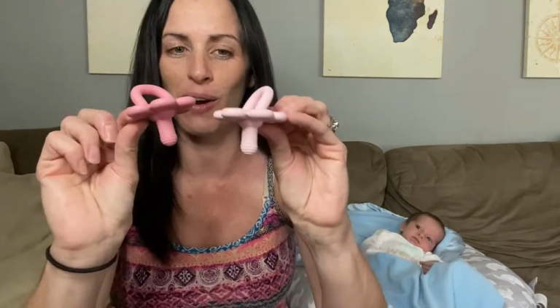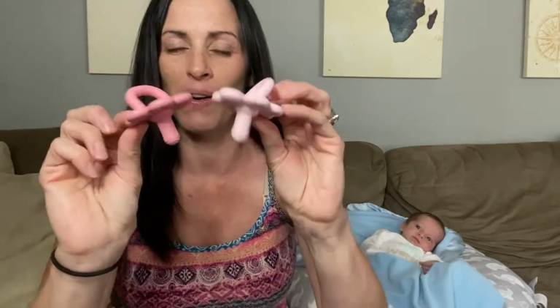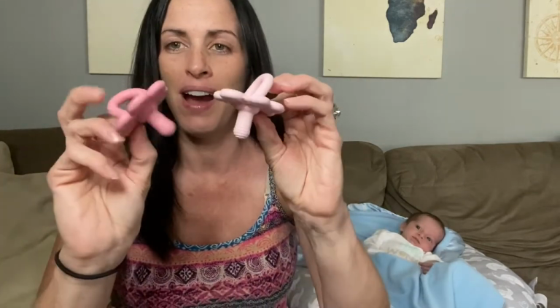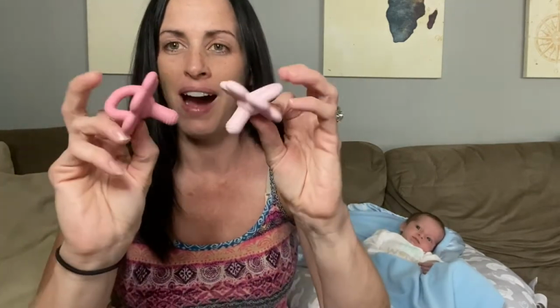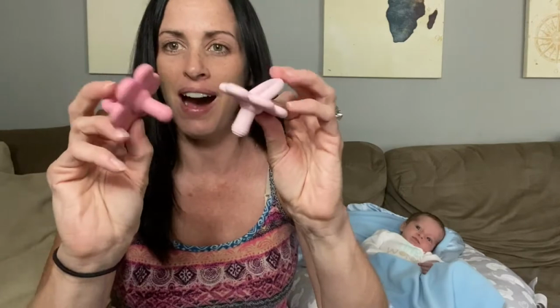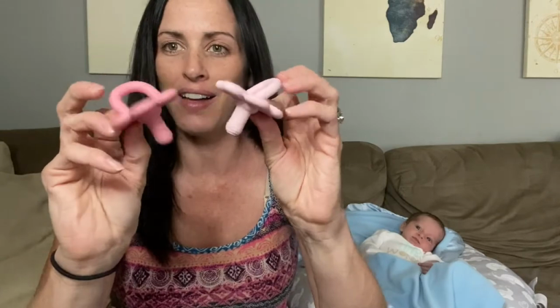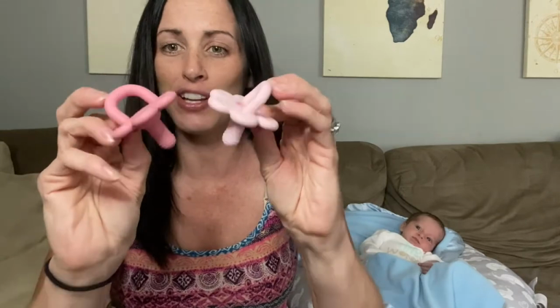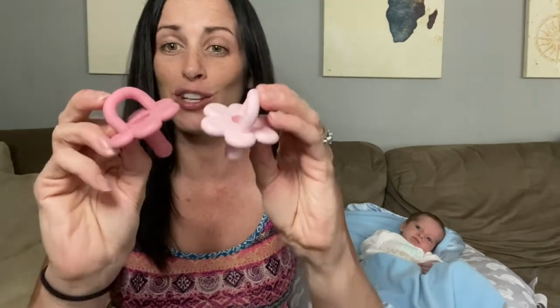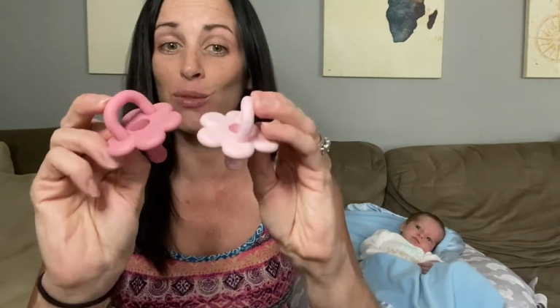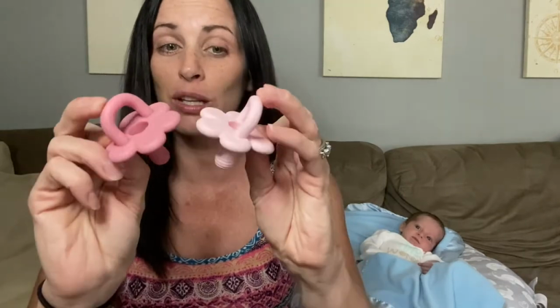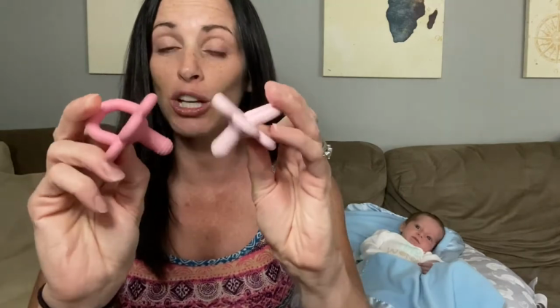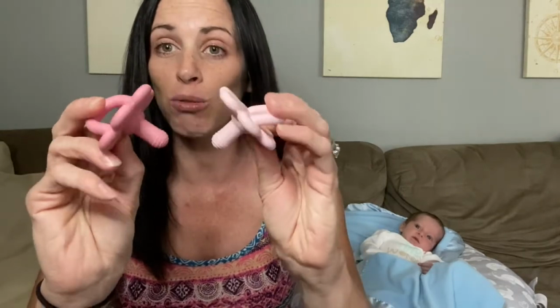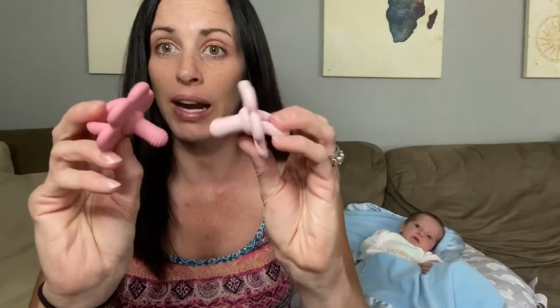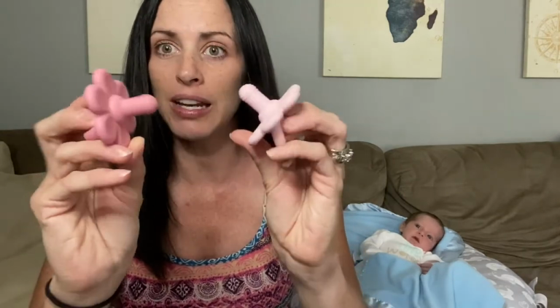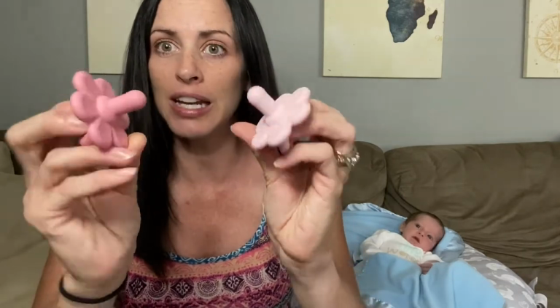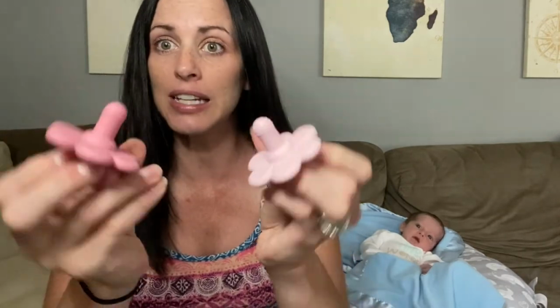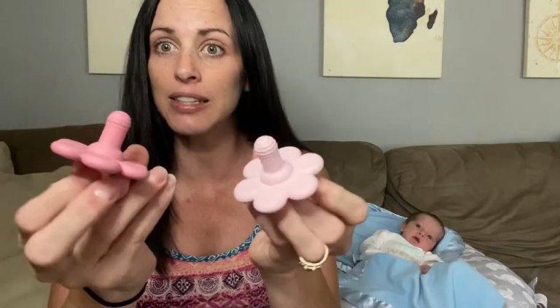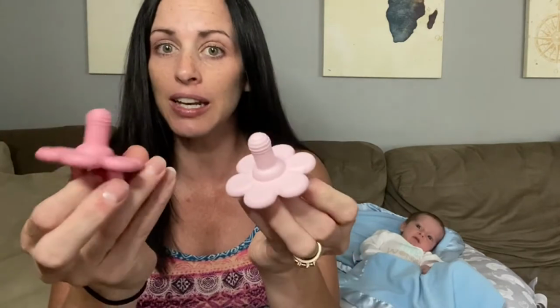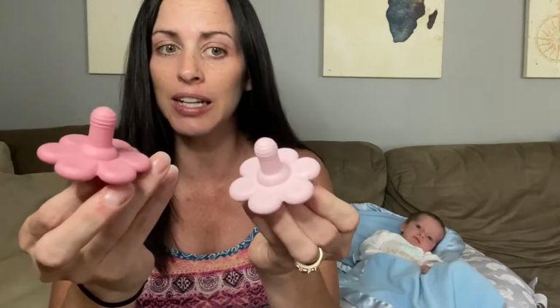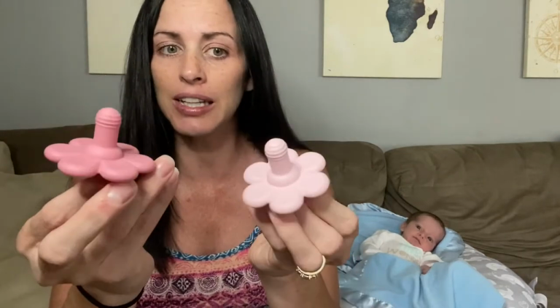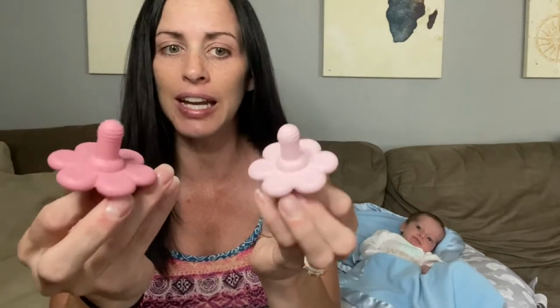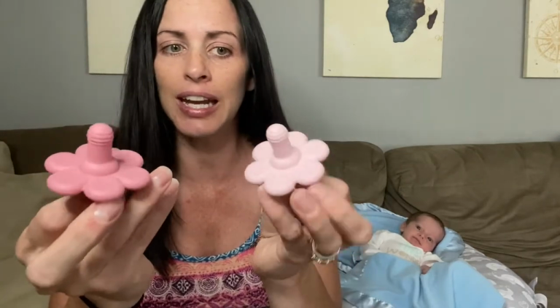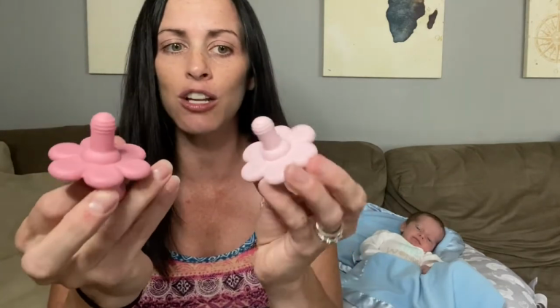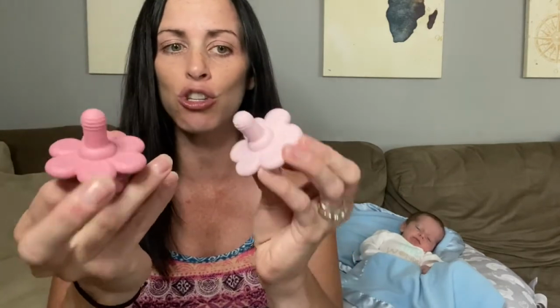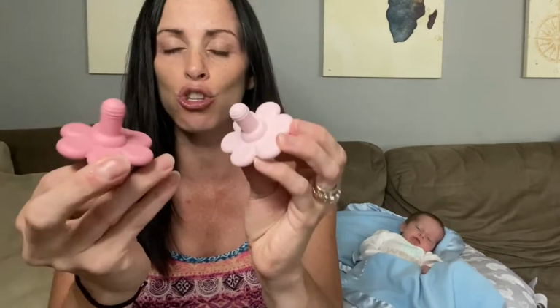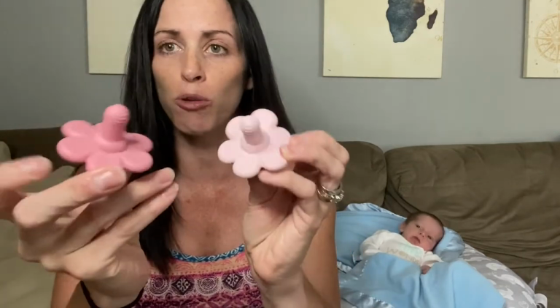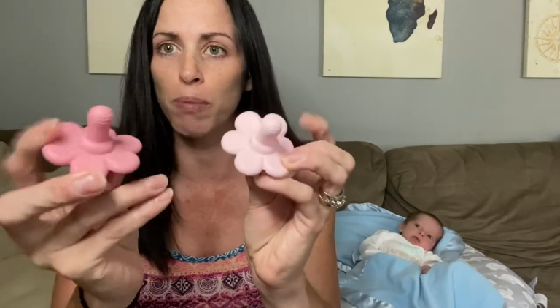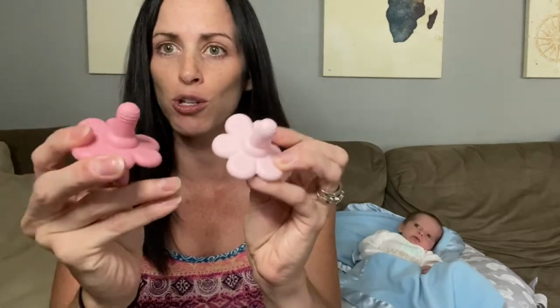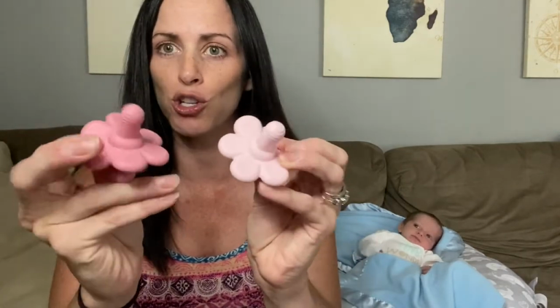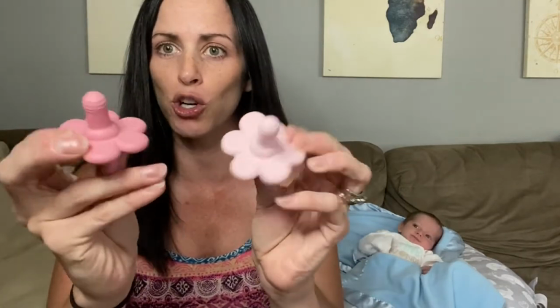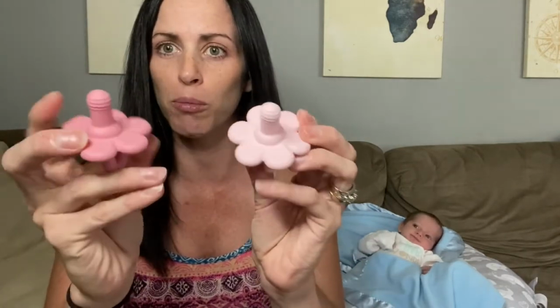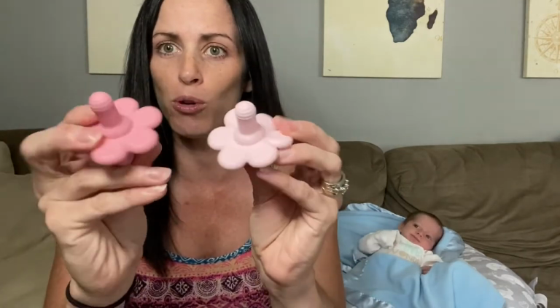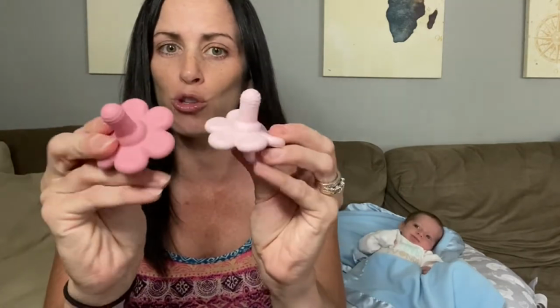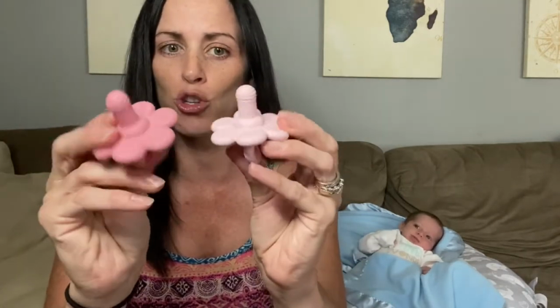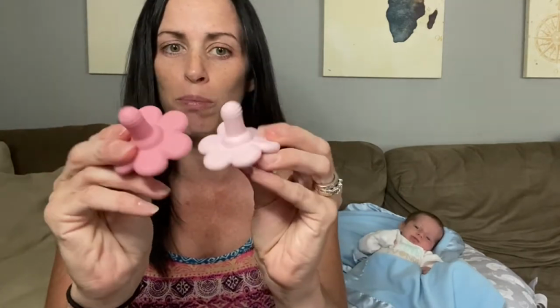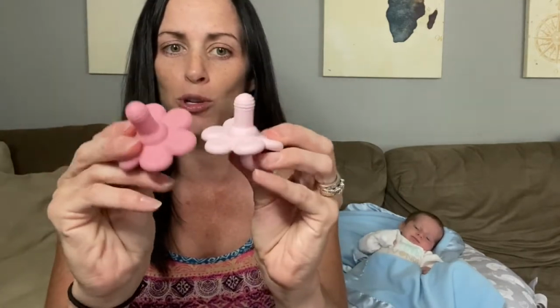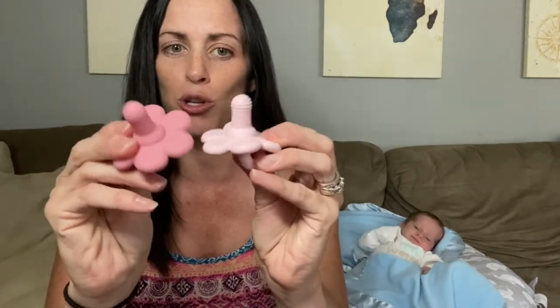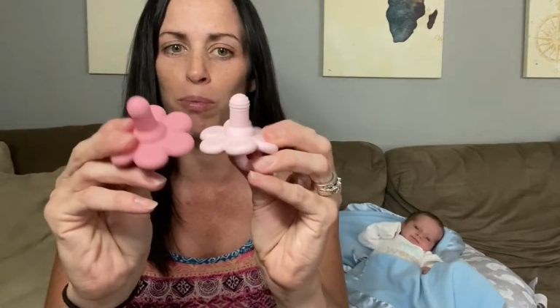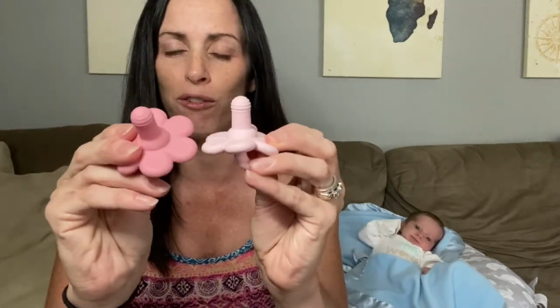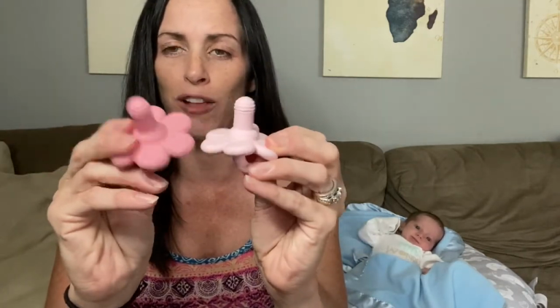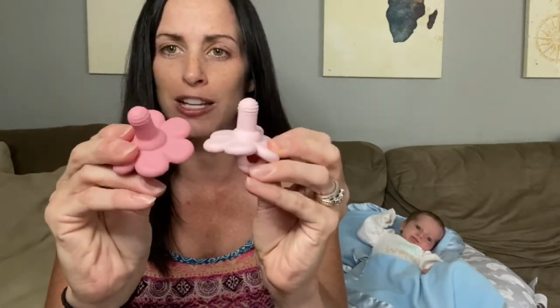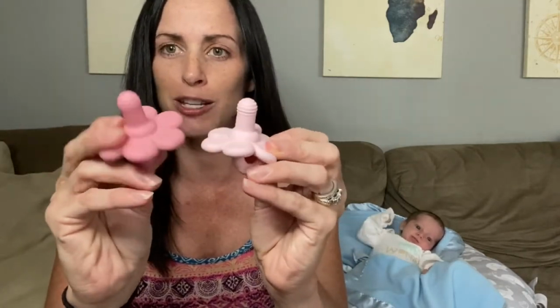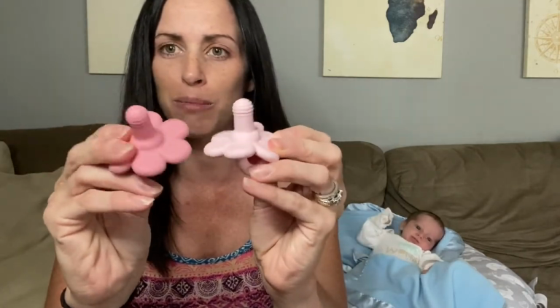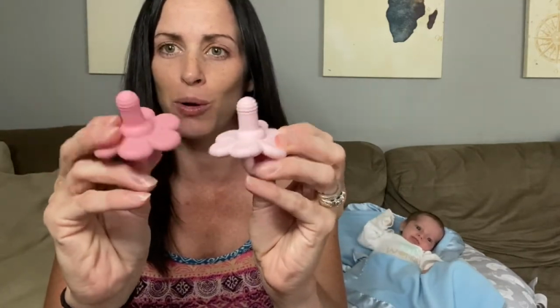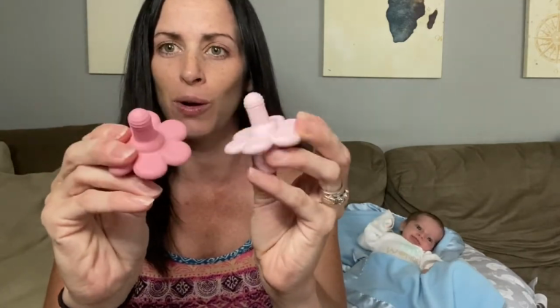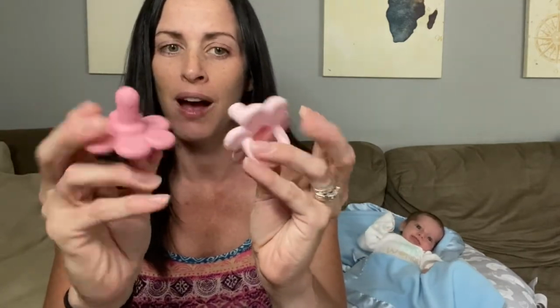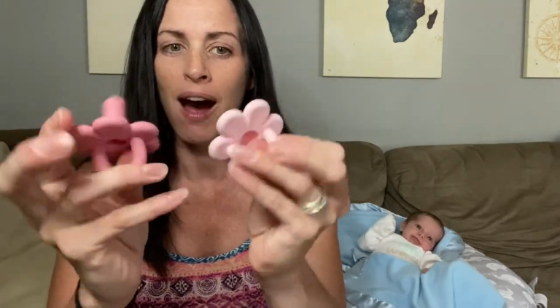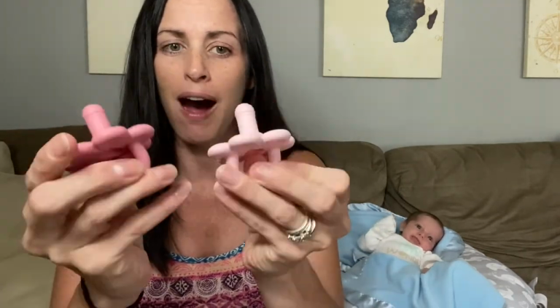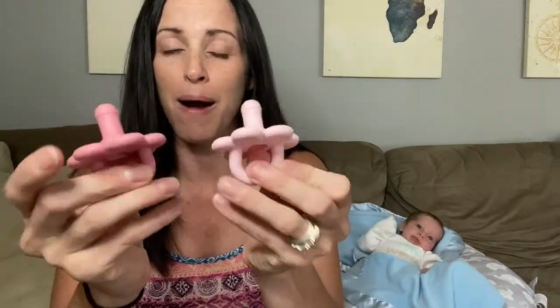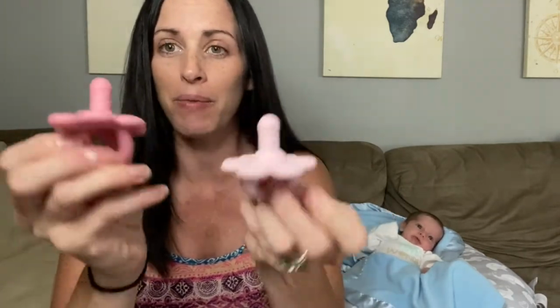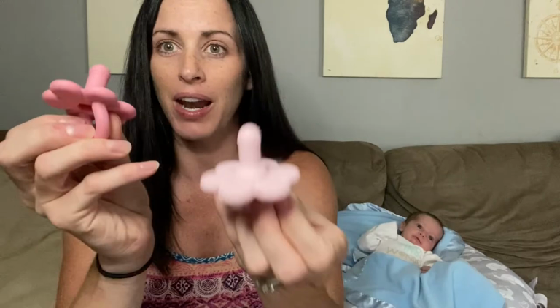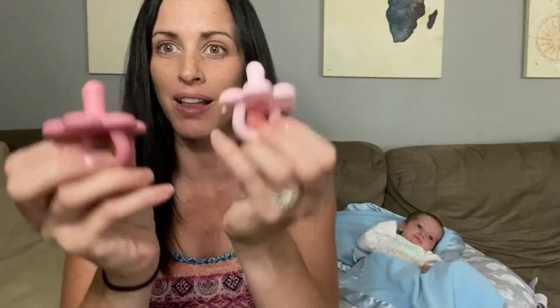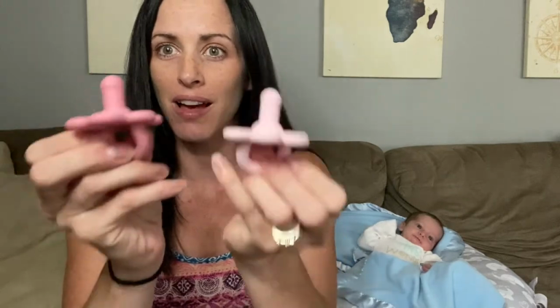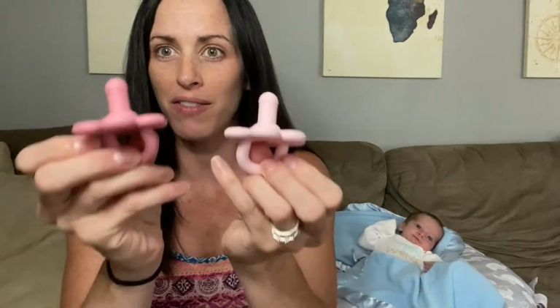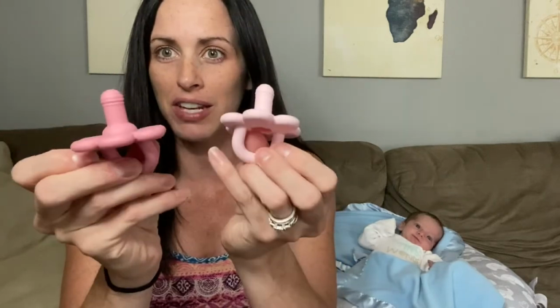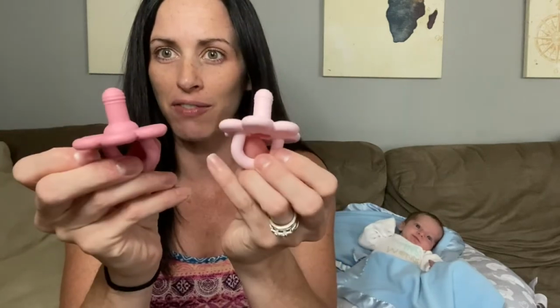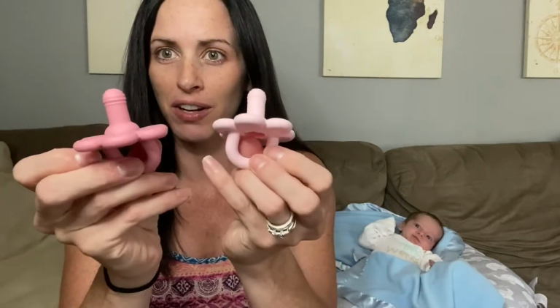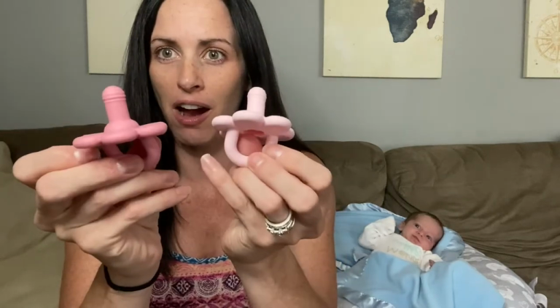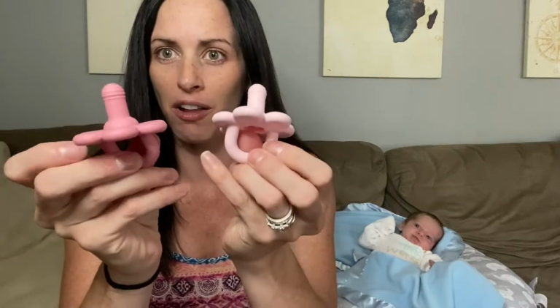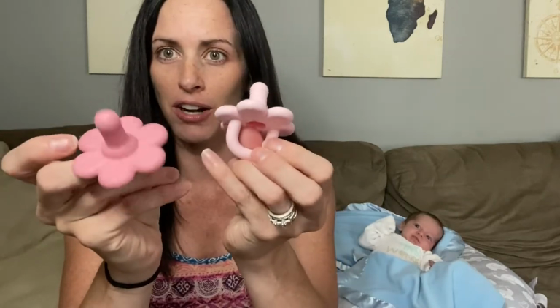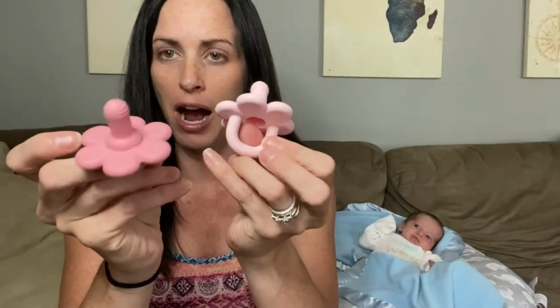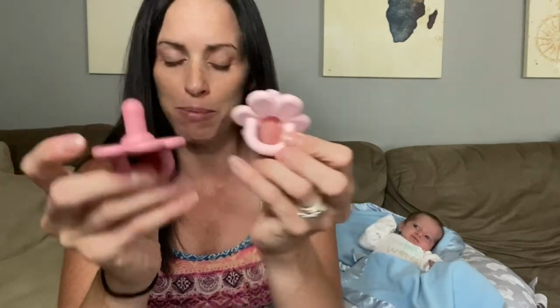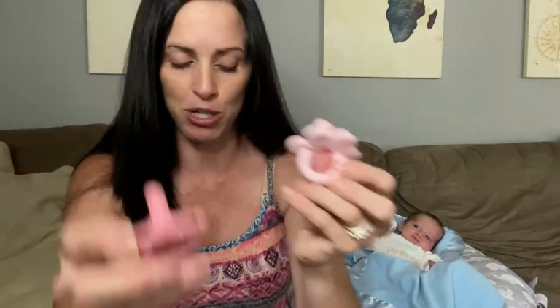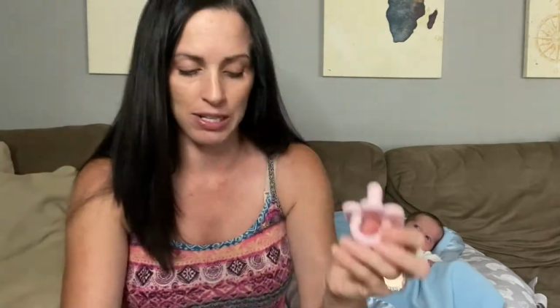So these are really great, easy to clean, super durable, super flexible, and I love the different color options.